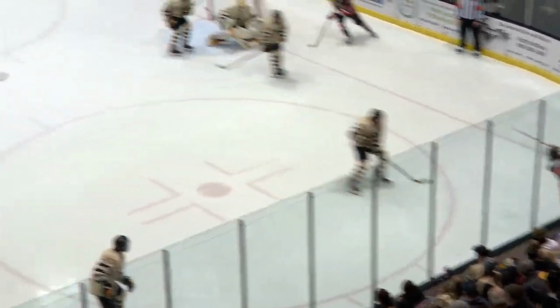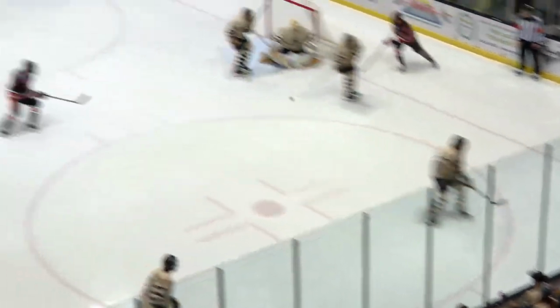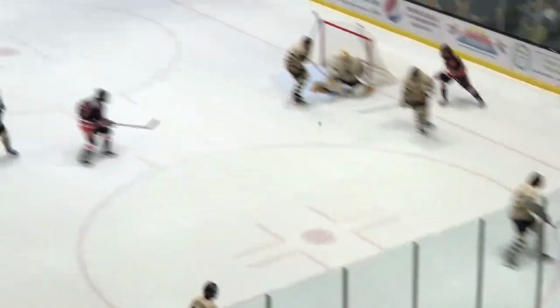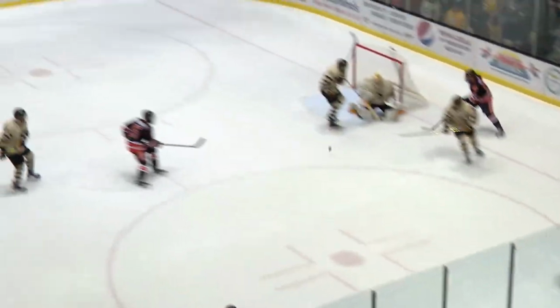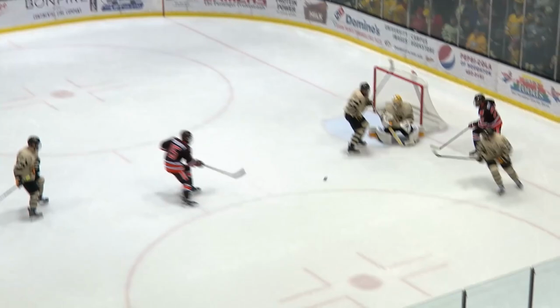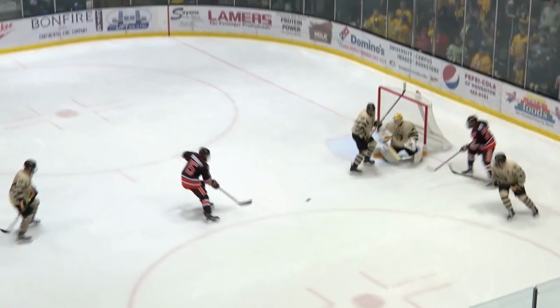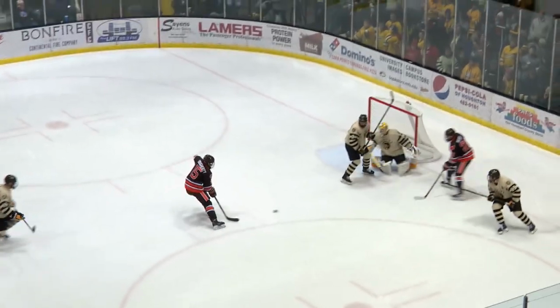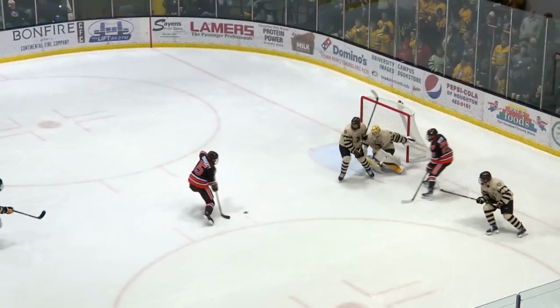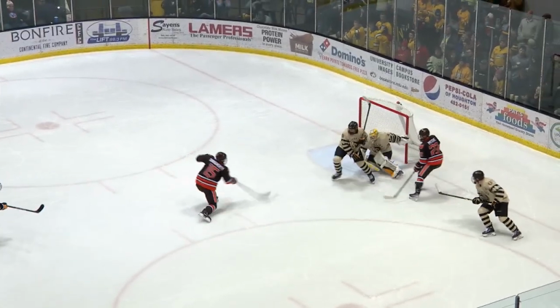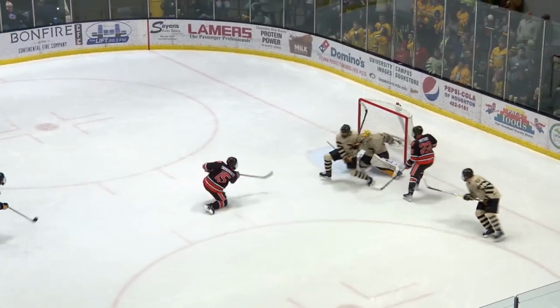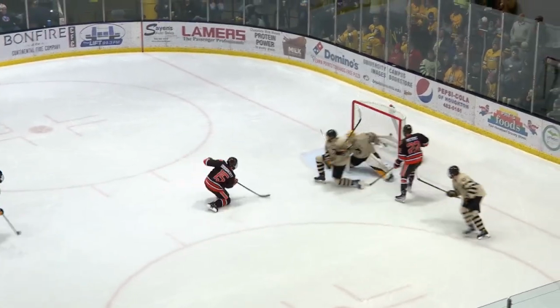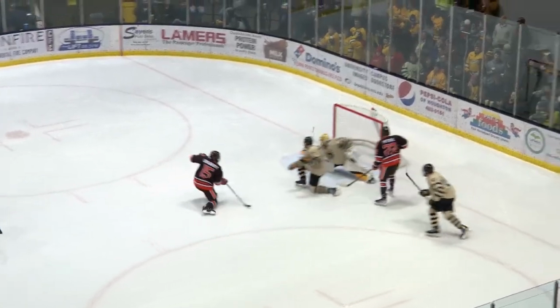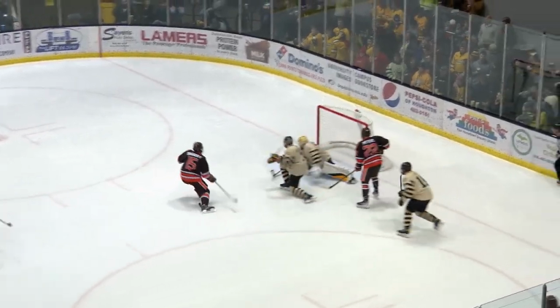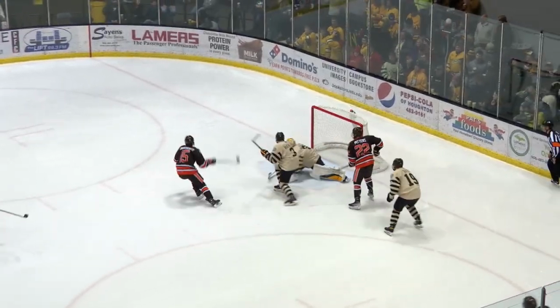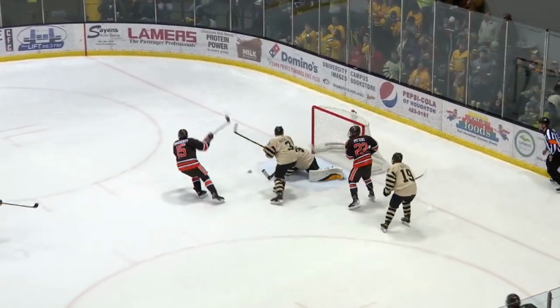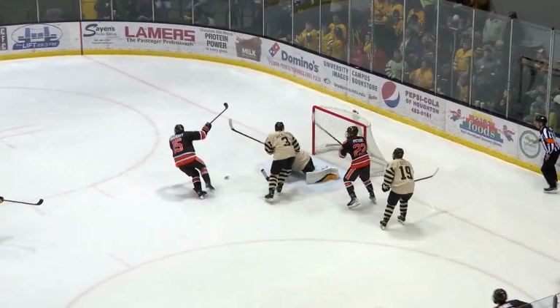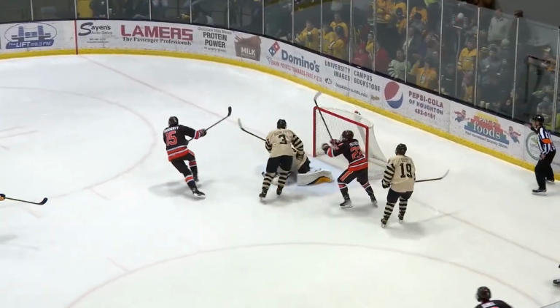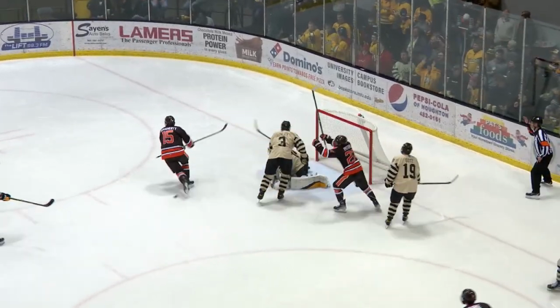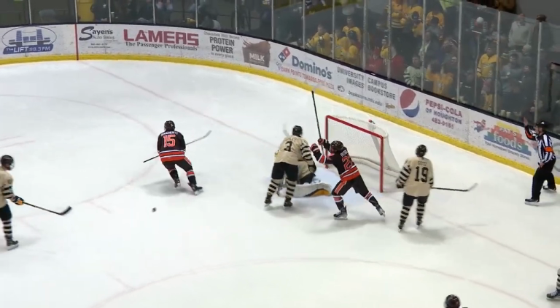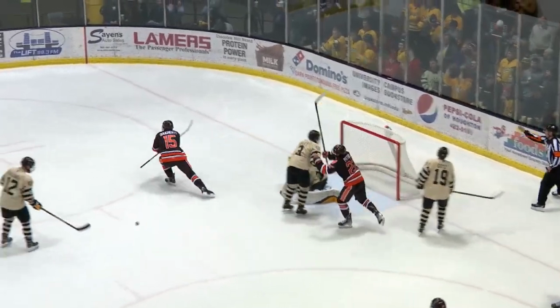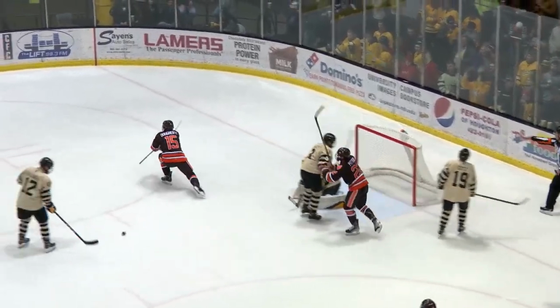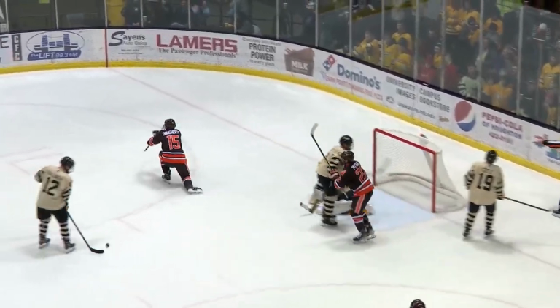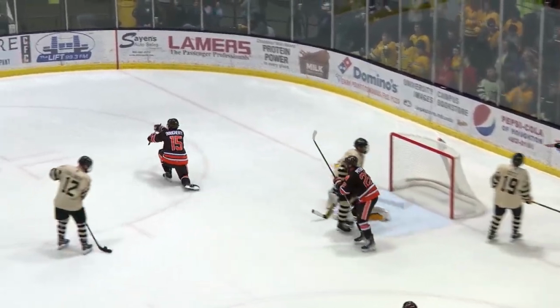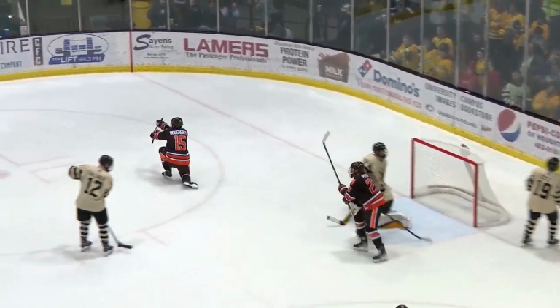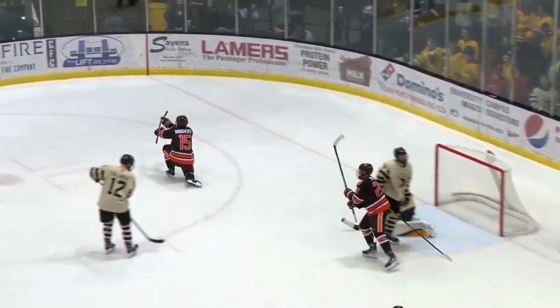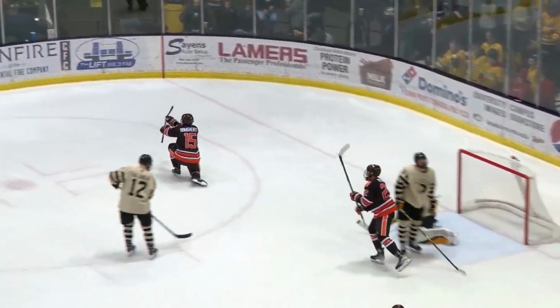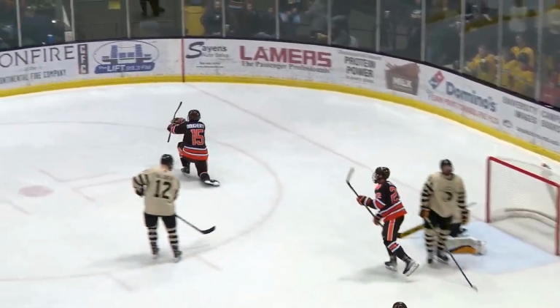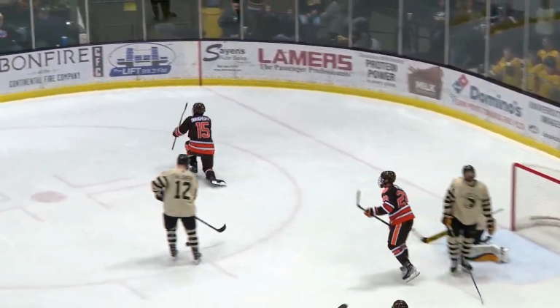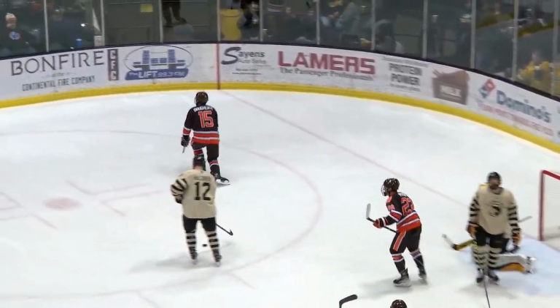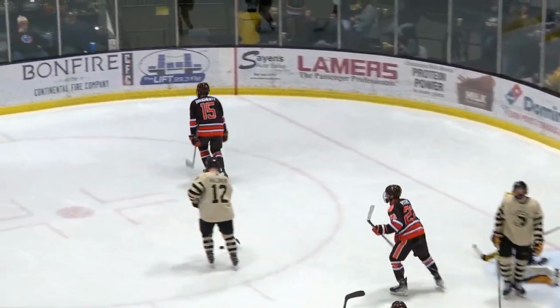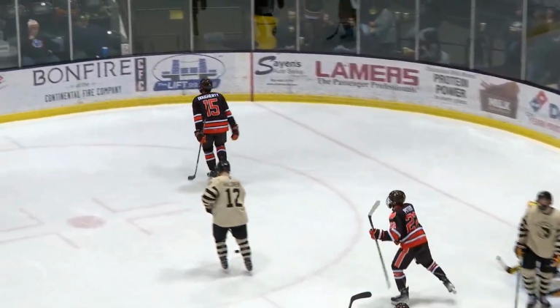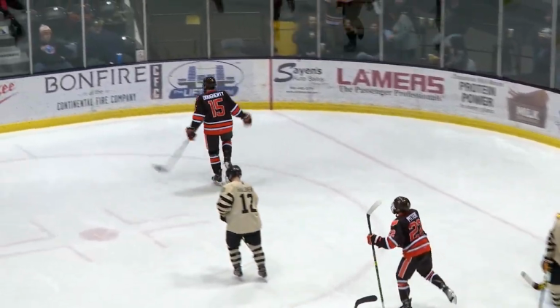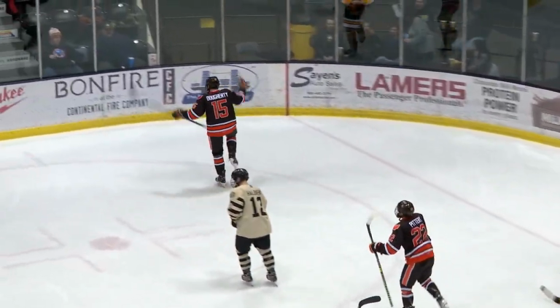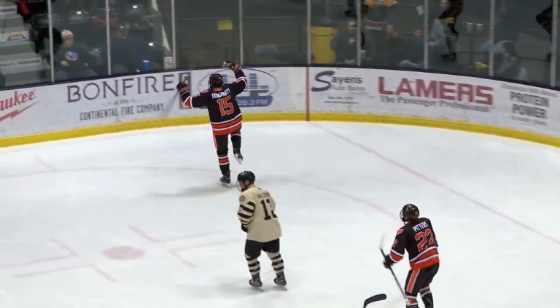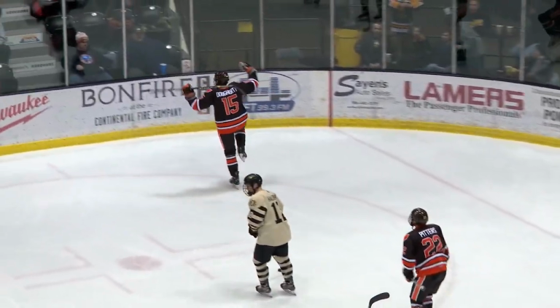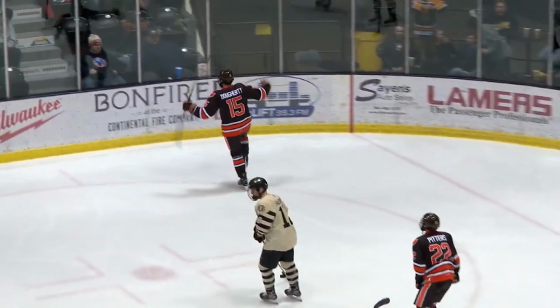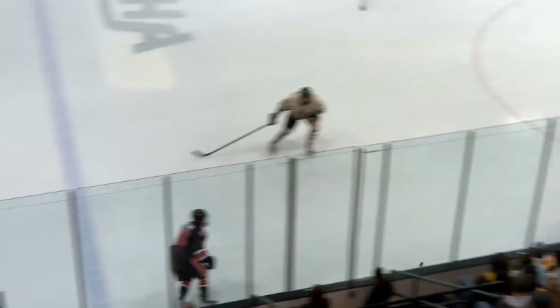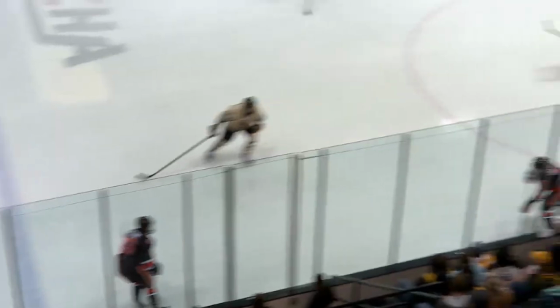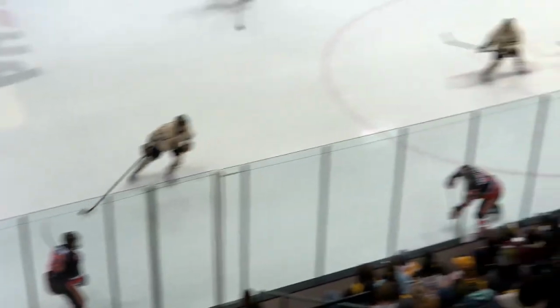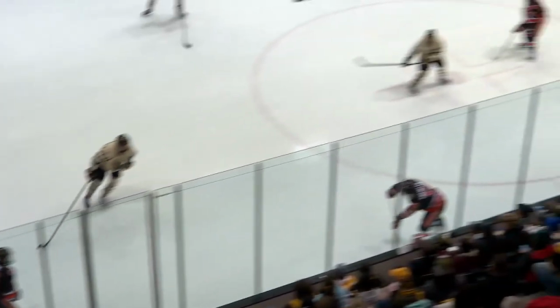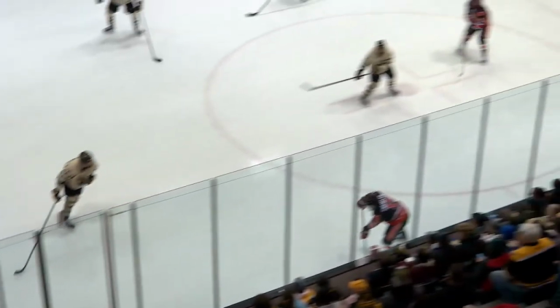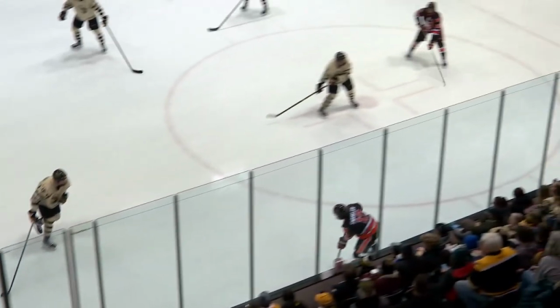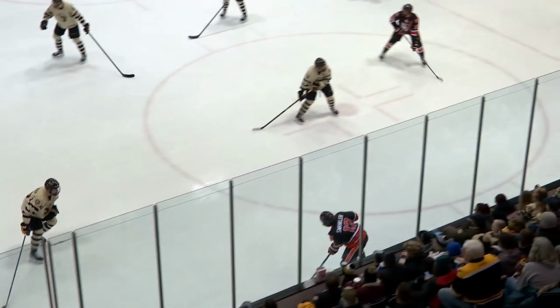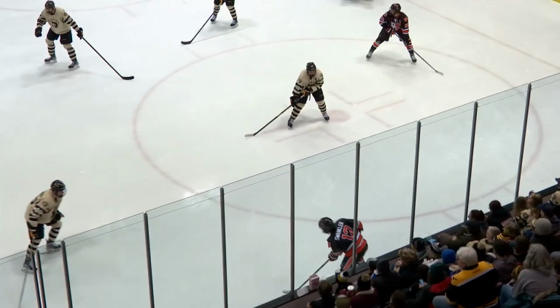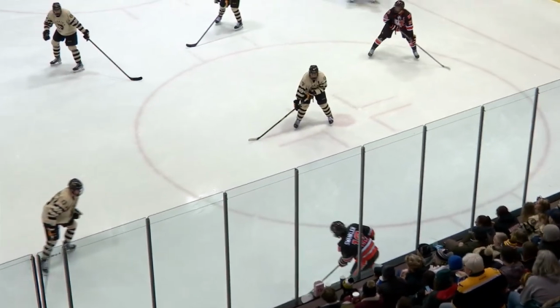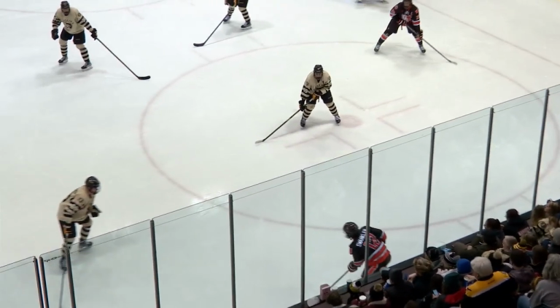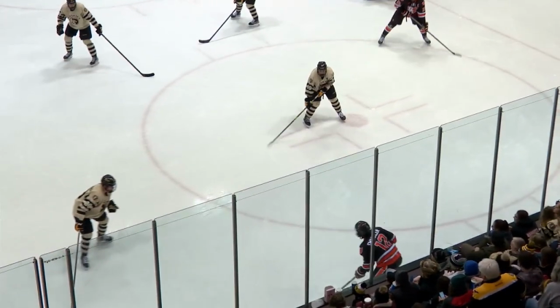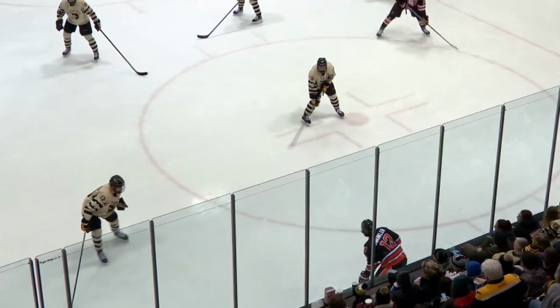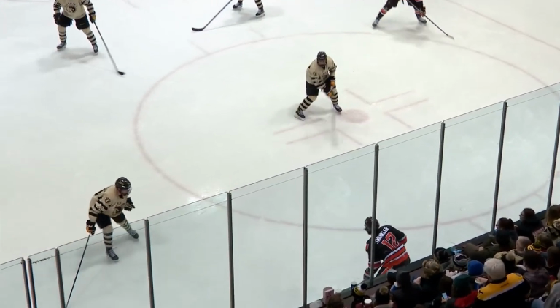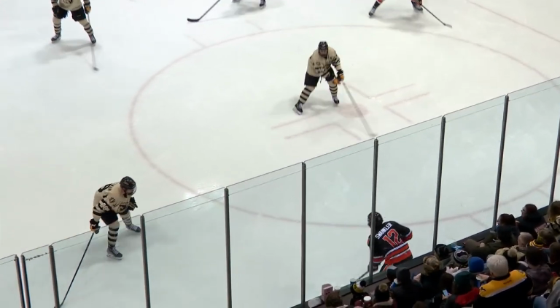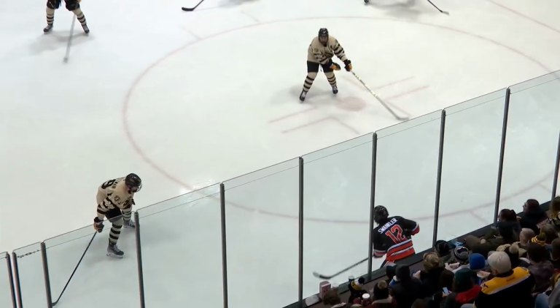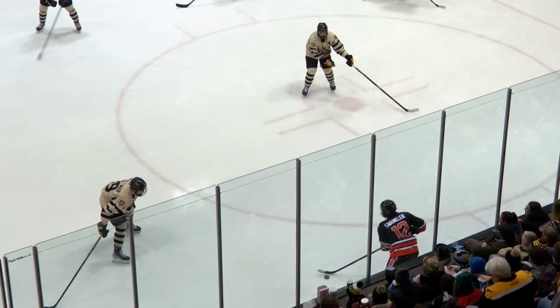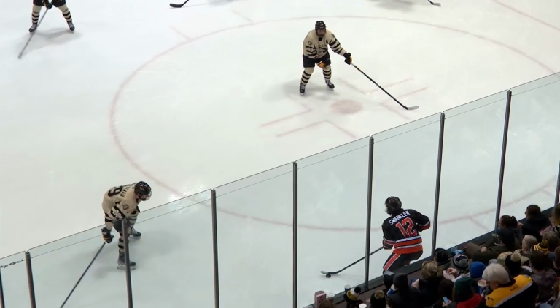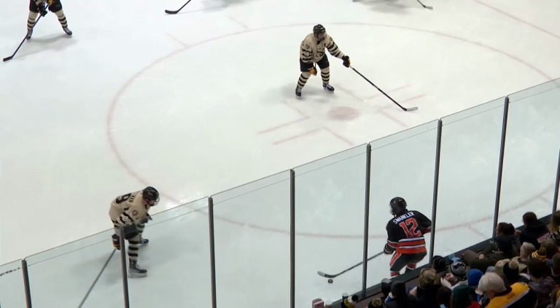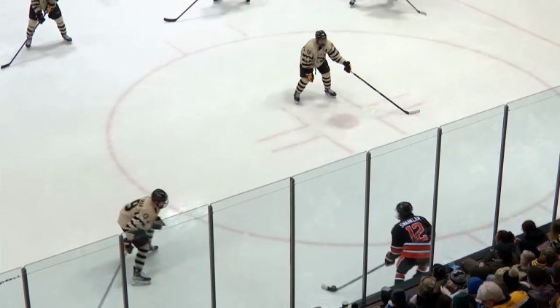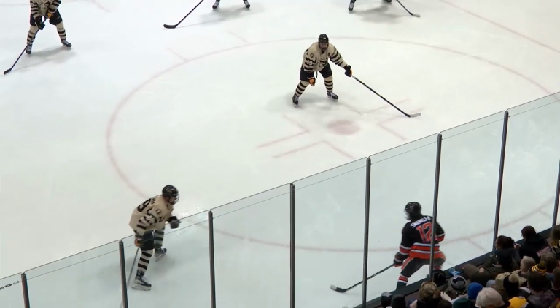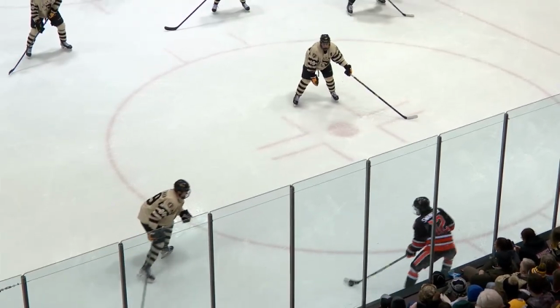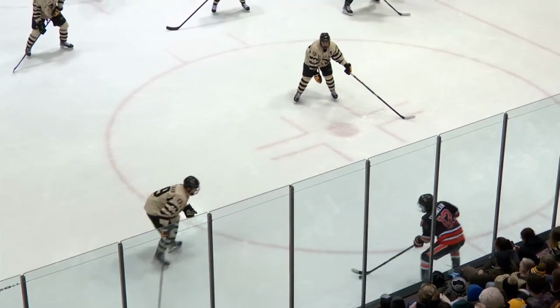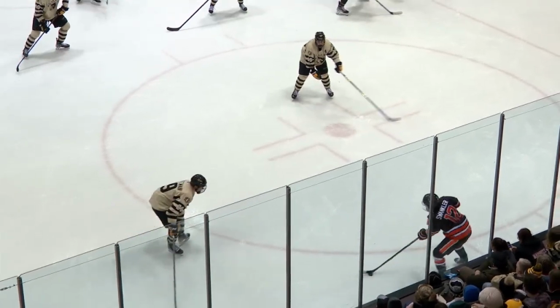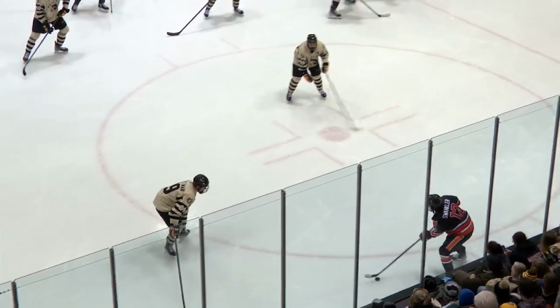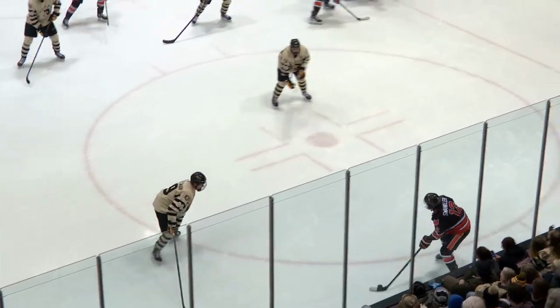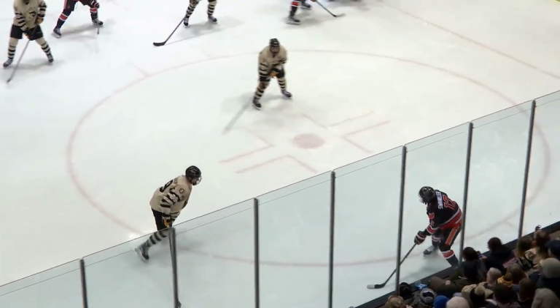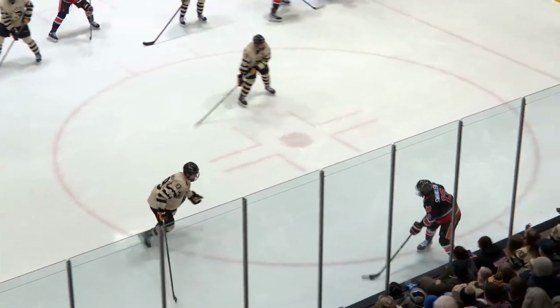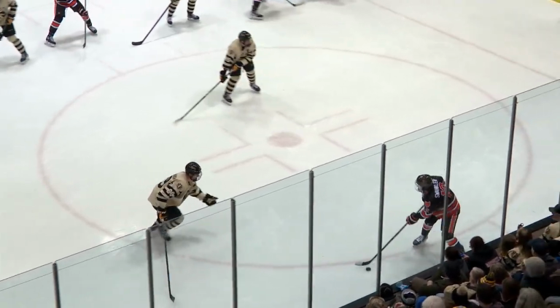Good pressure now, here's a shot — scores! Doherty puts it clear again.